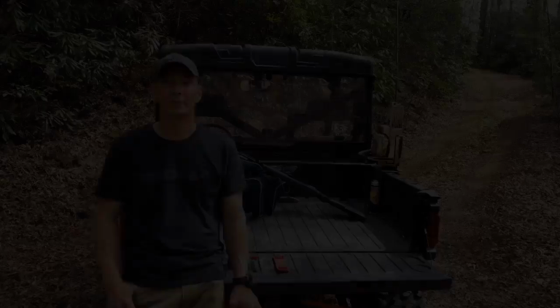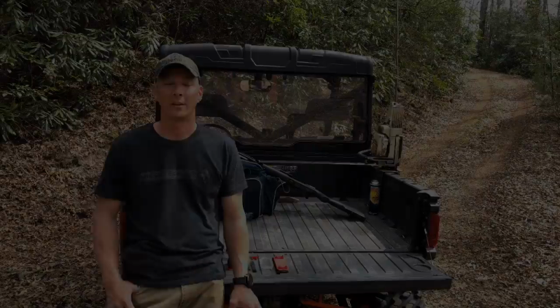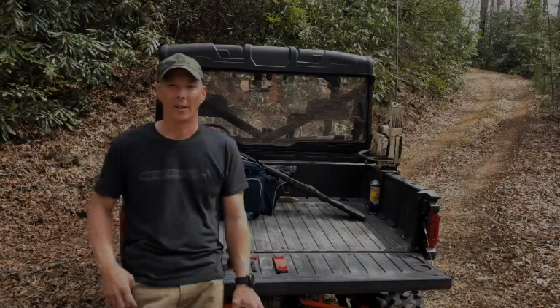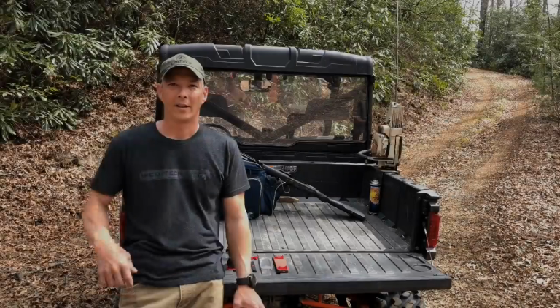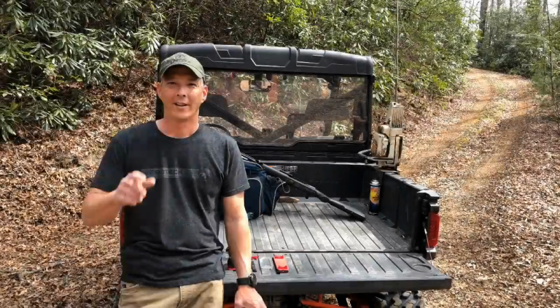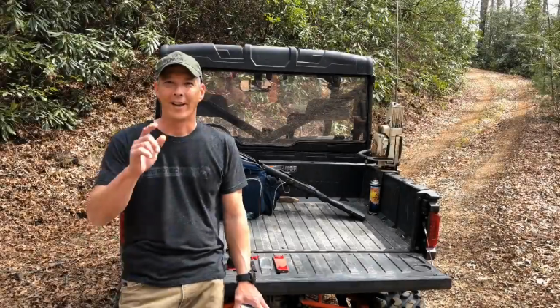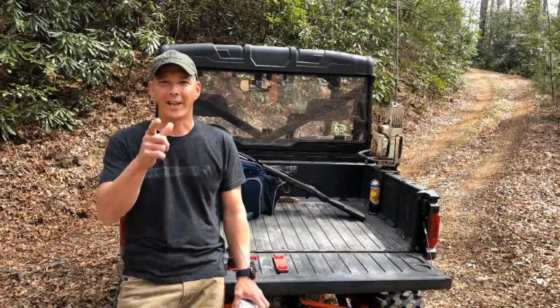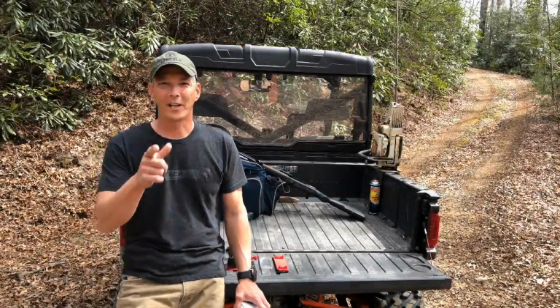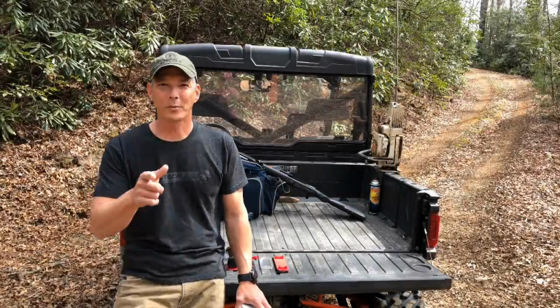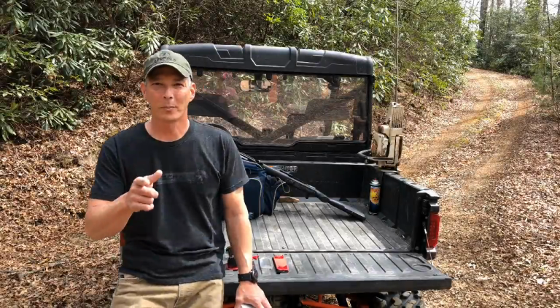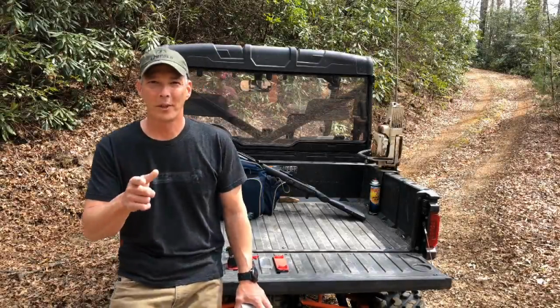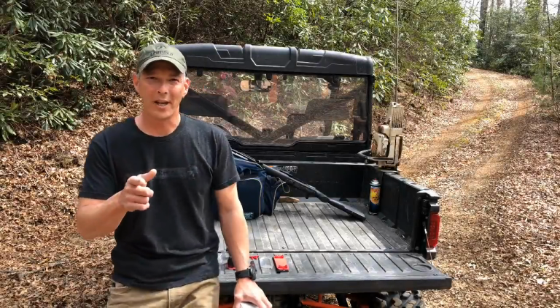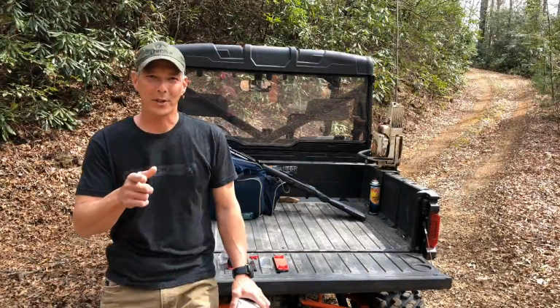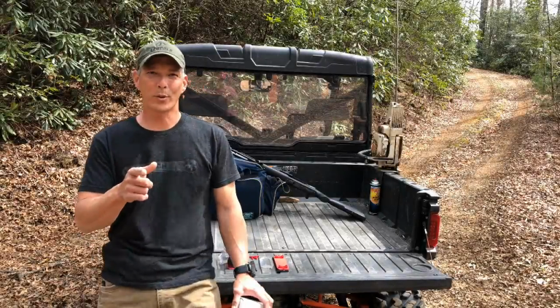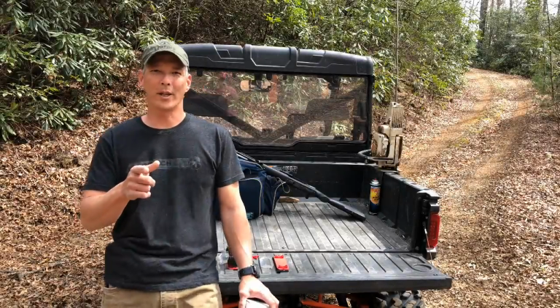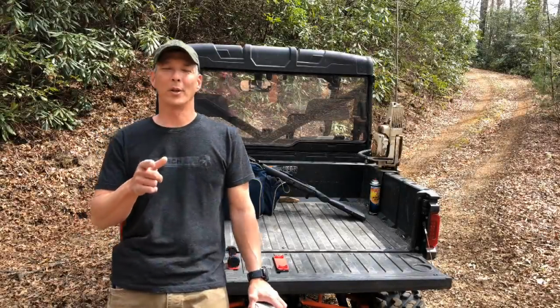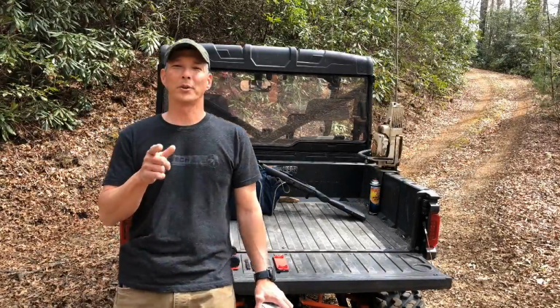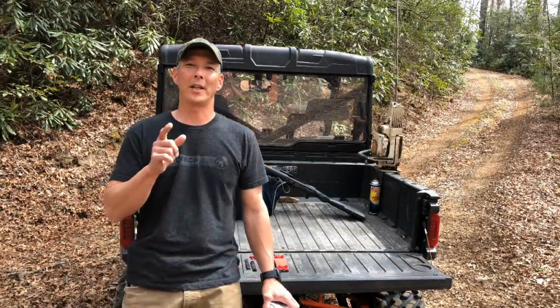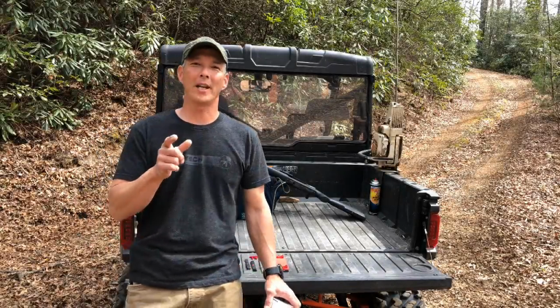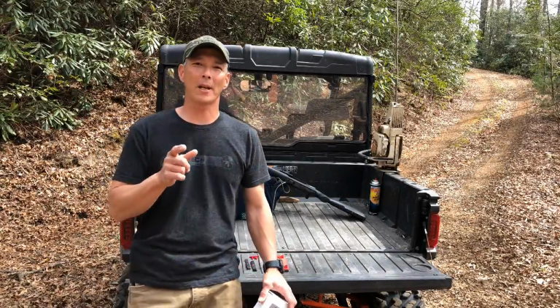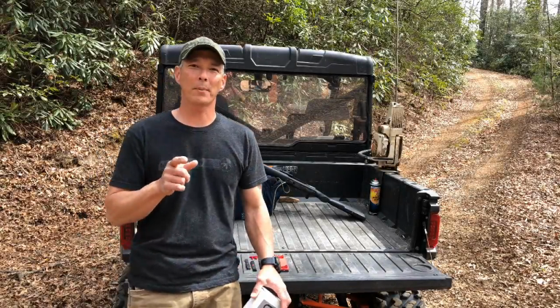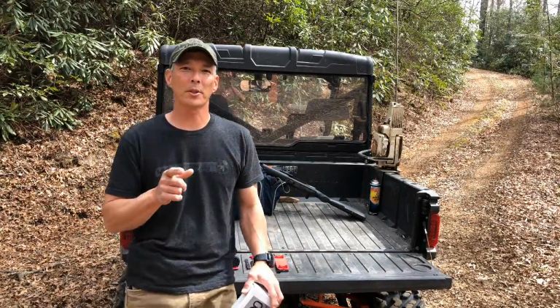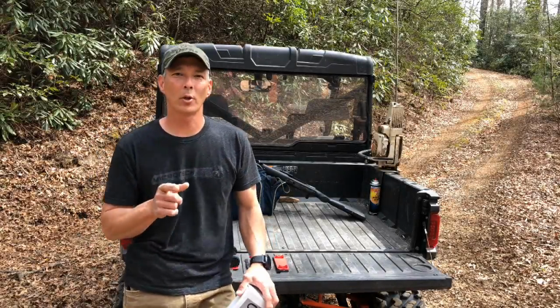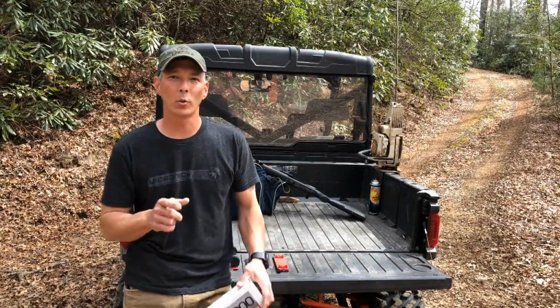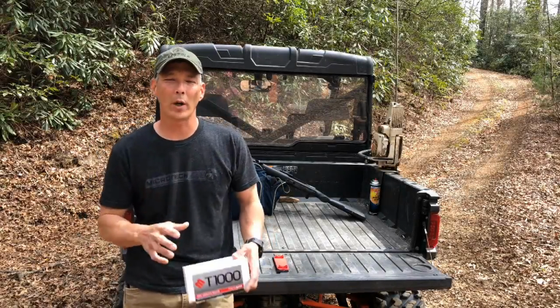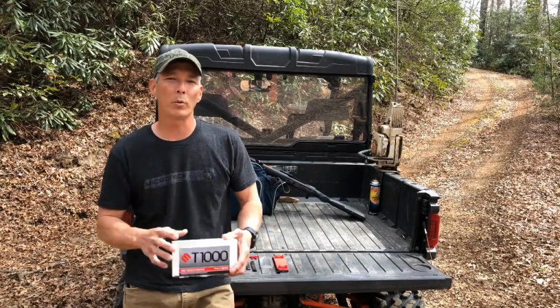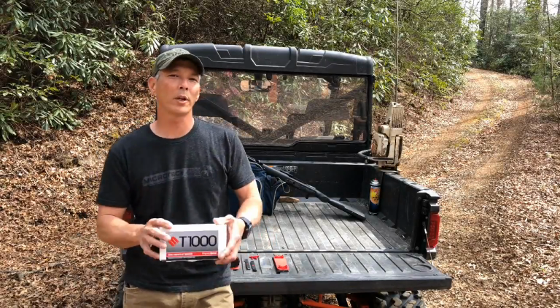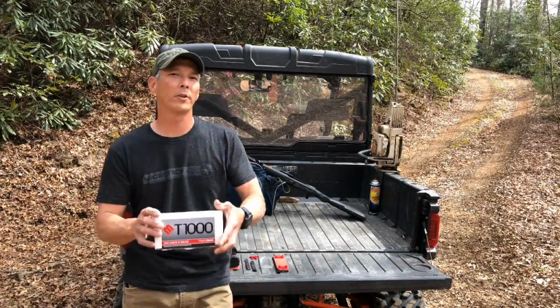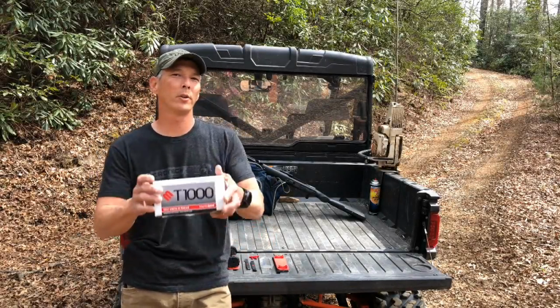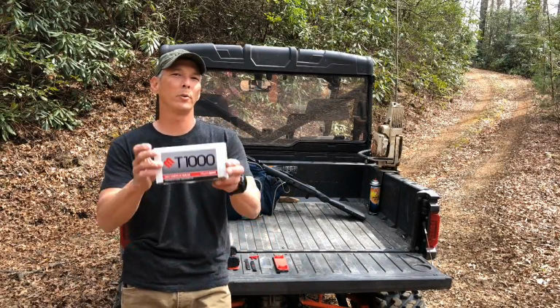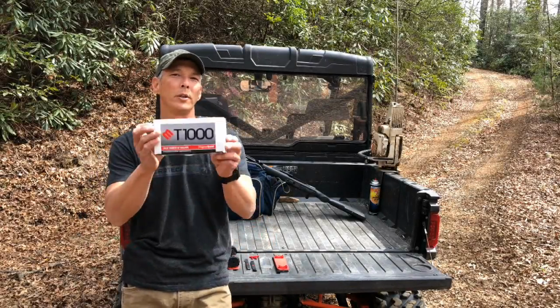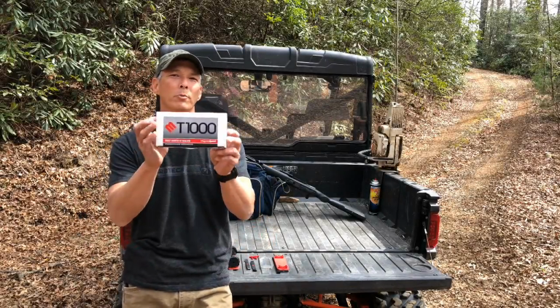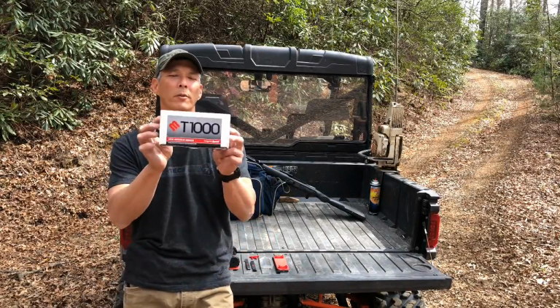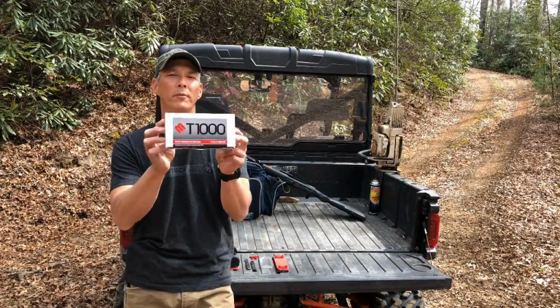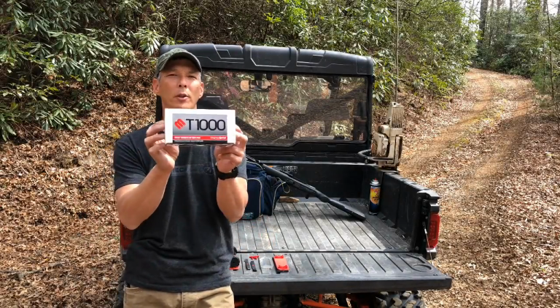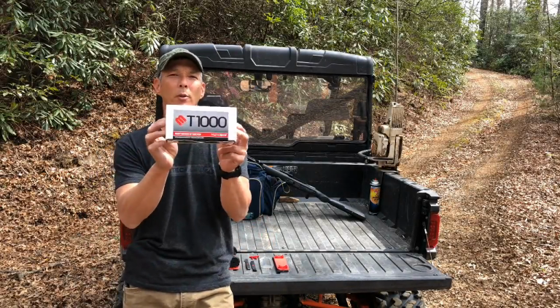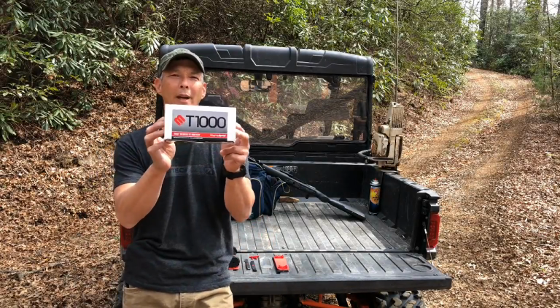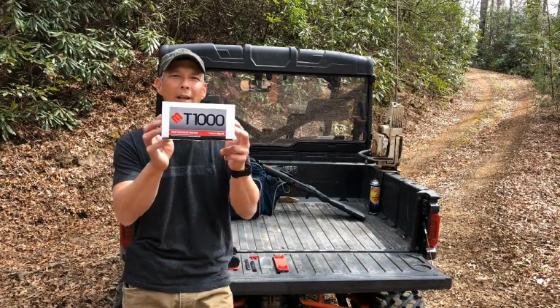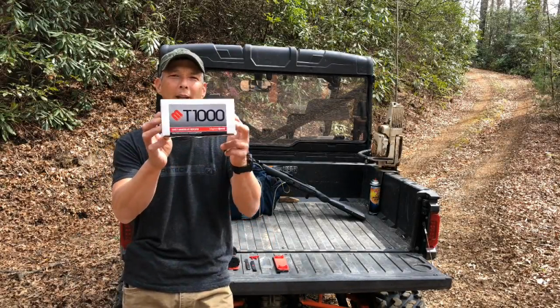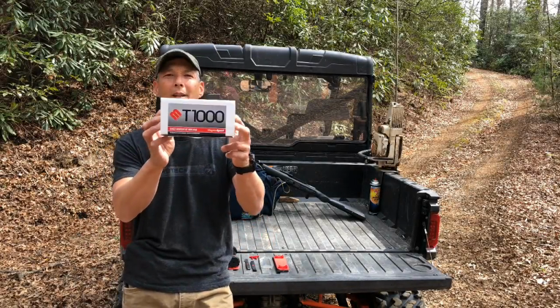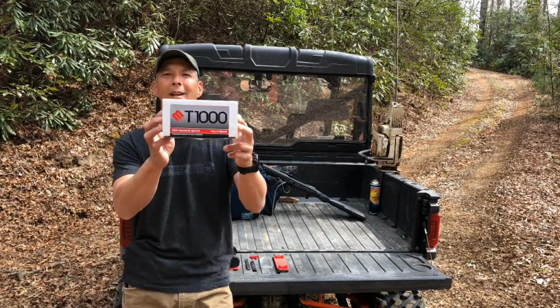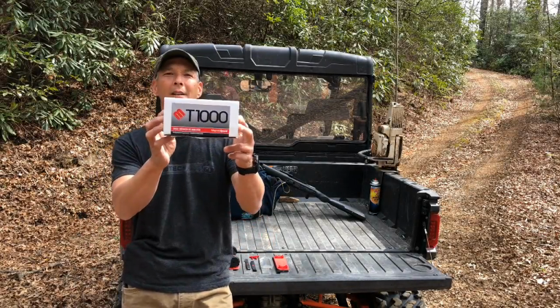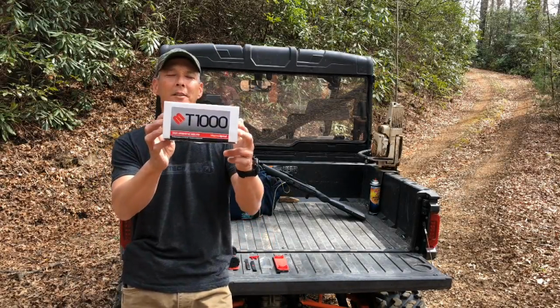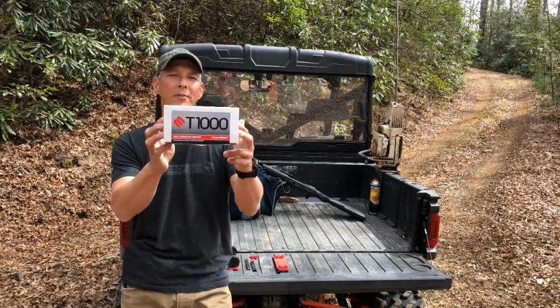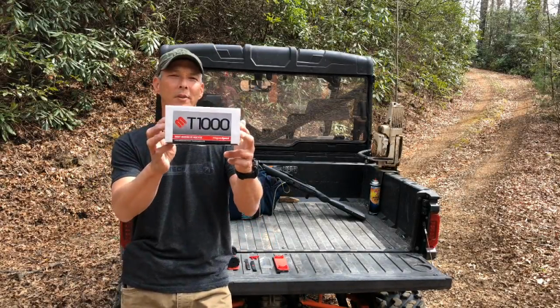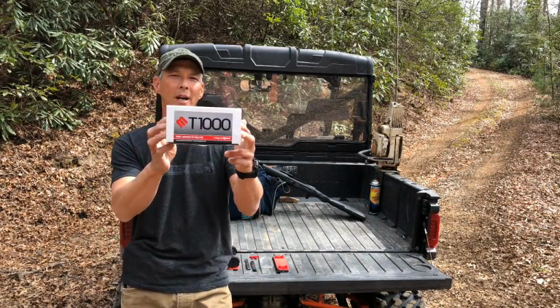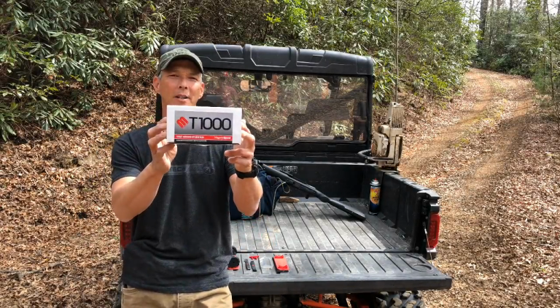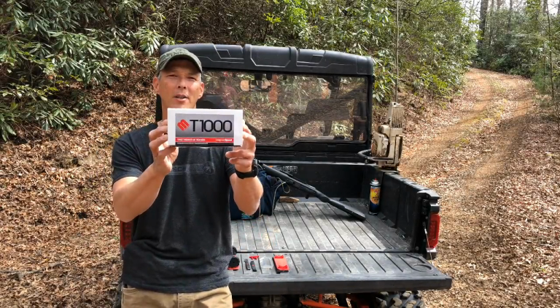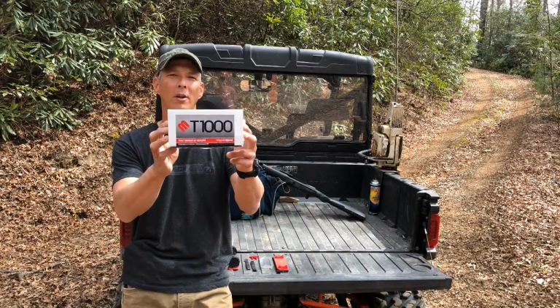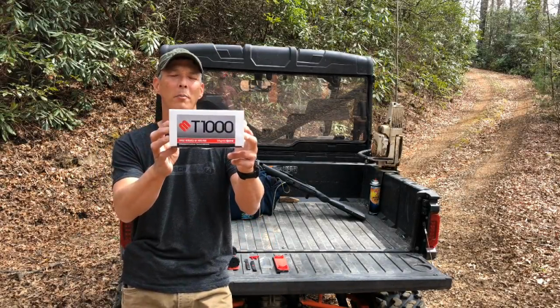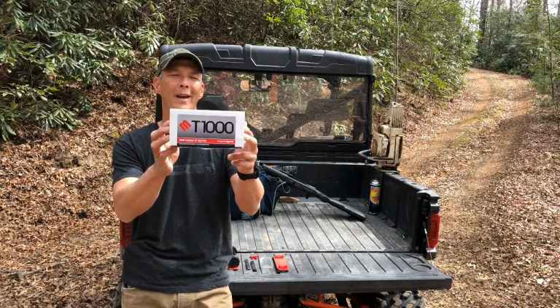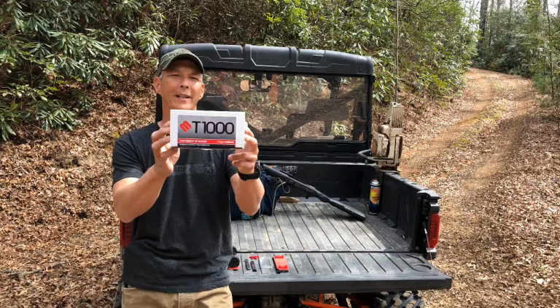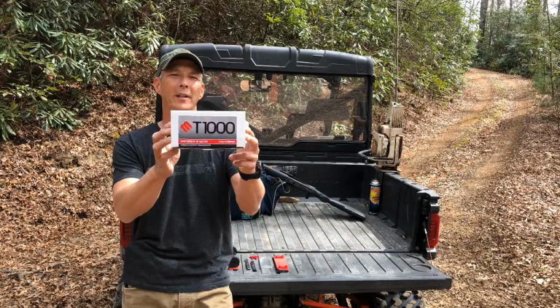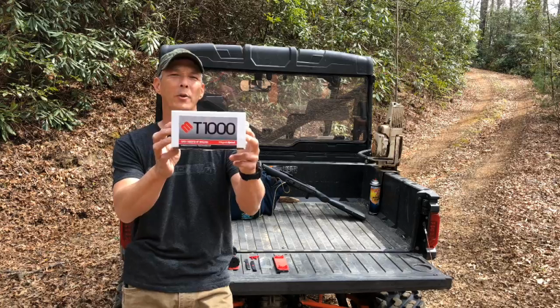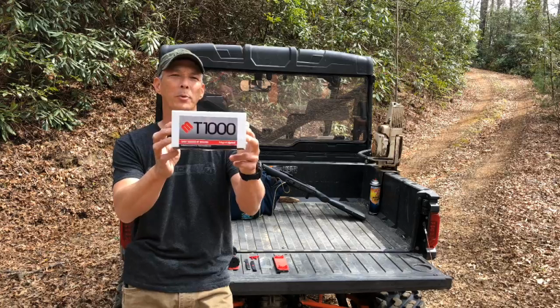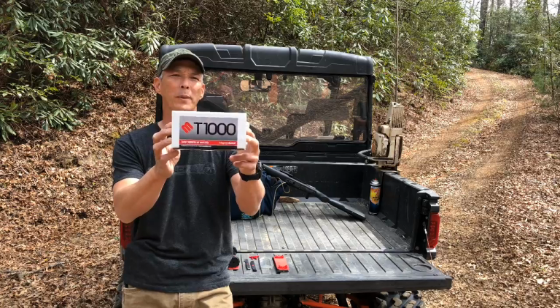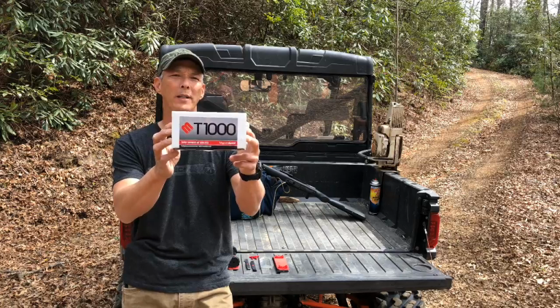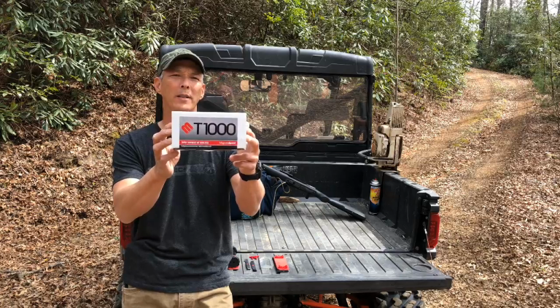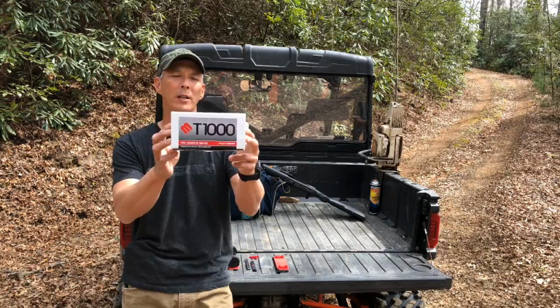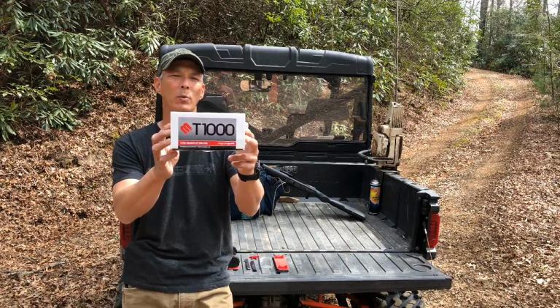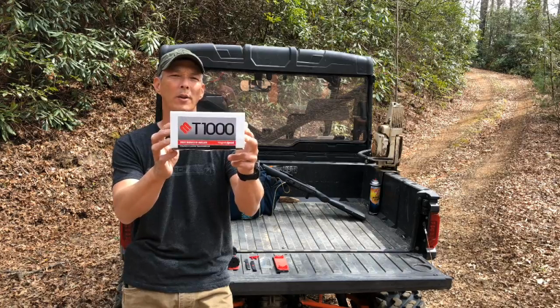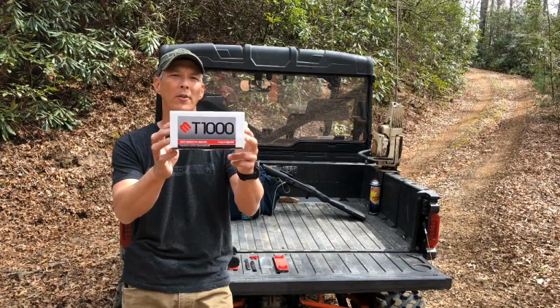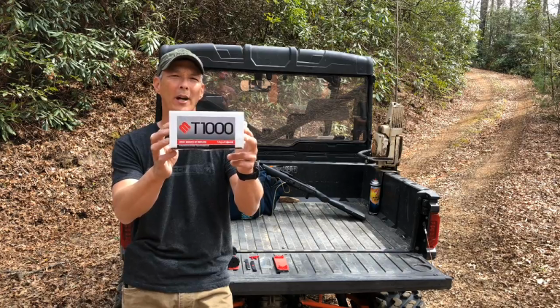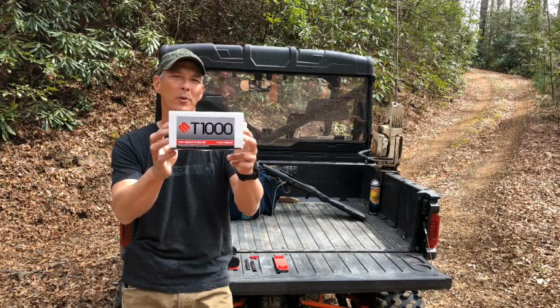Hey guys, welcome to the X-Ring. On today's episode, what I want to do is review a device called a MagnetoSpeed T-1000.